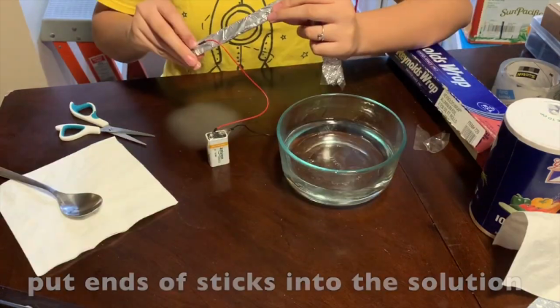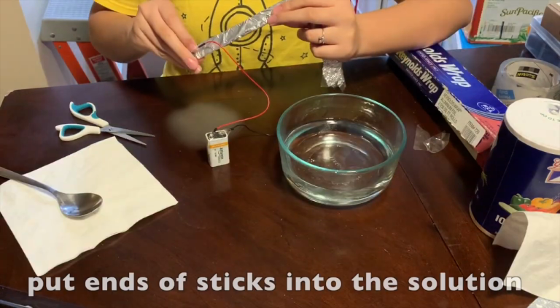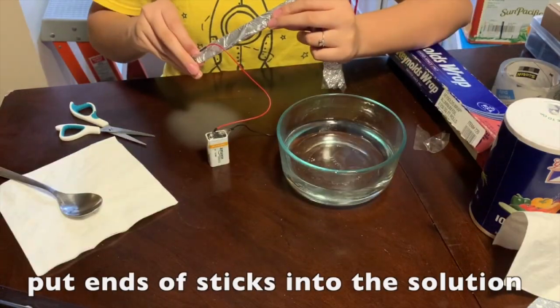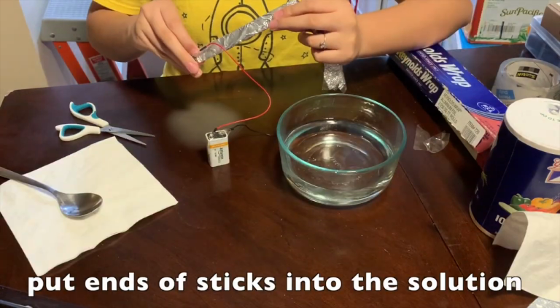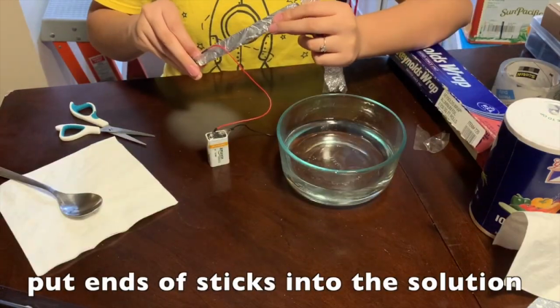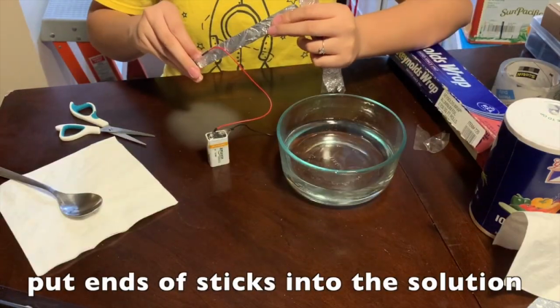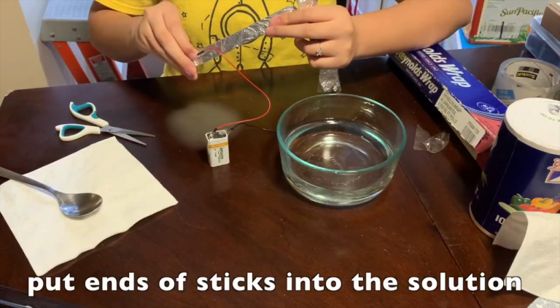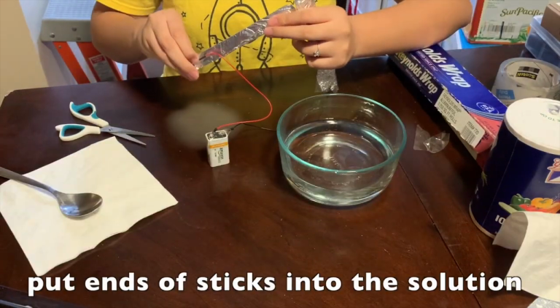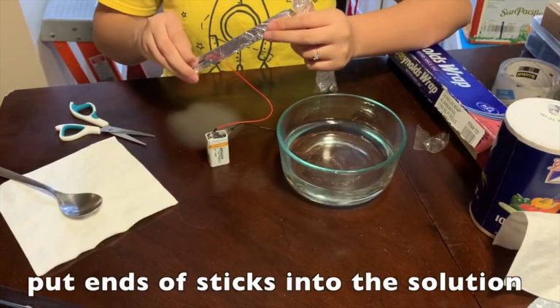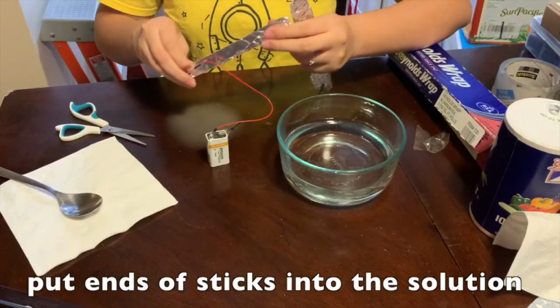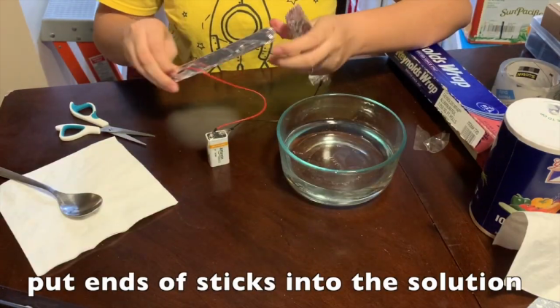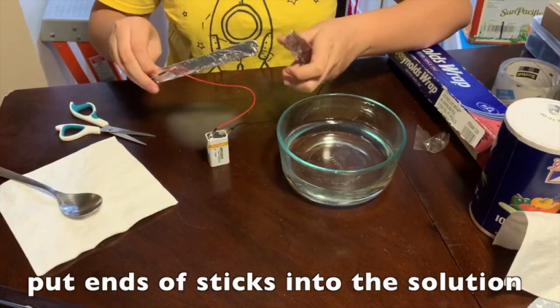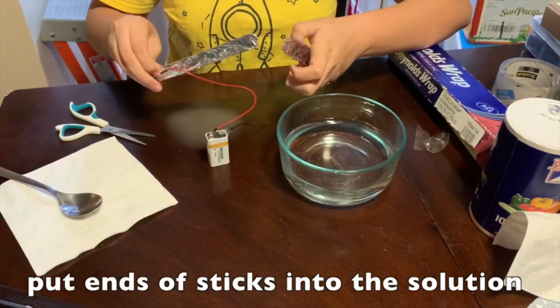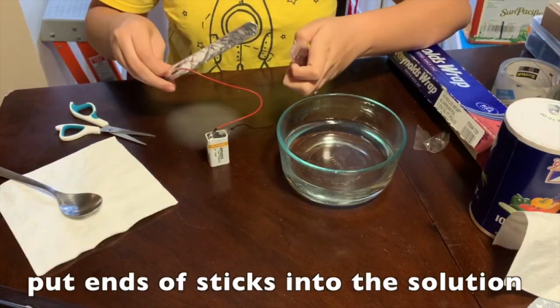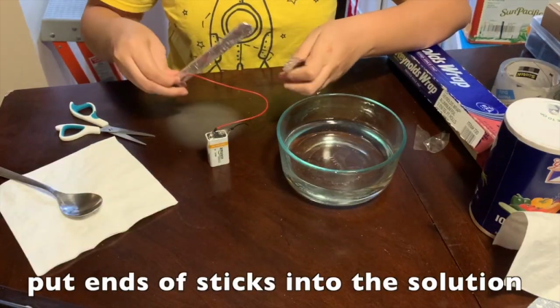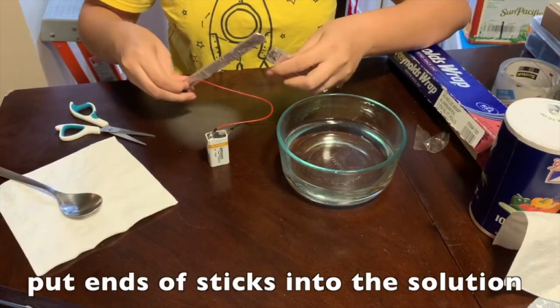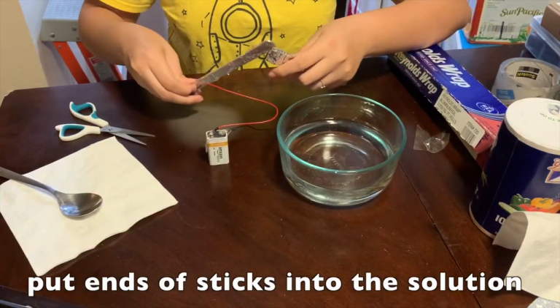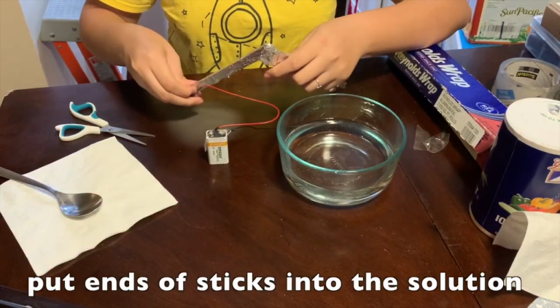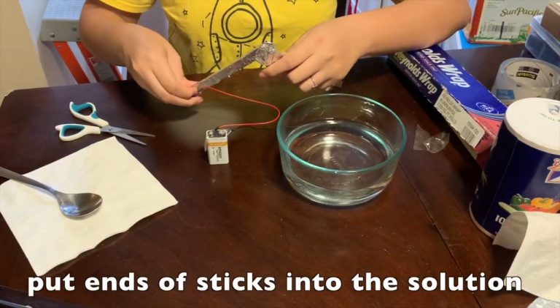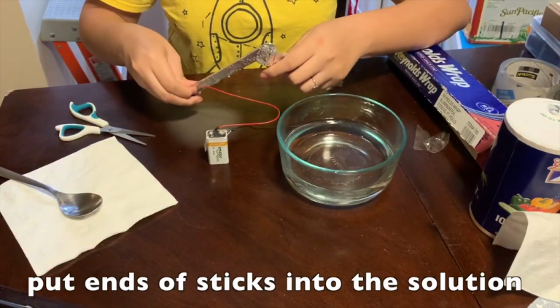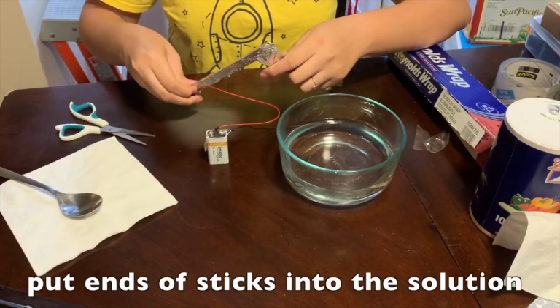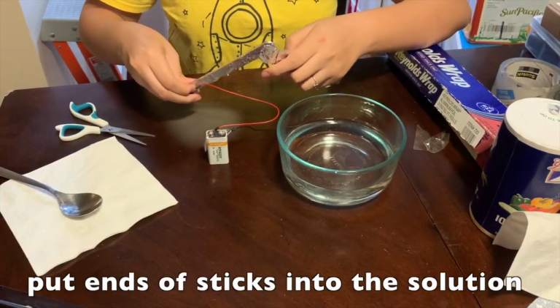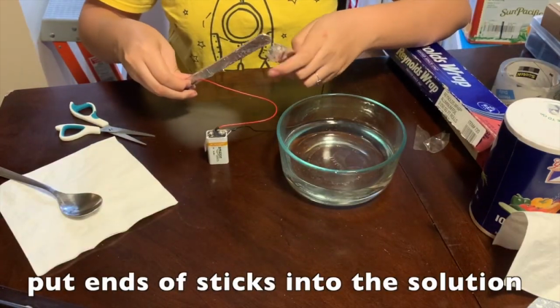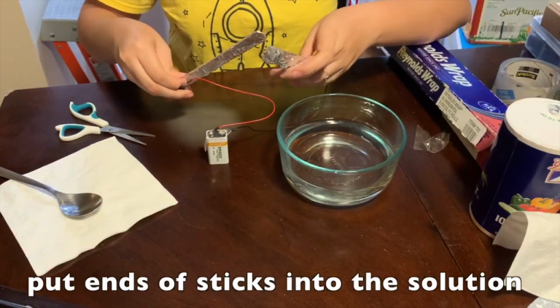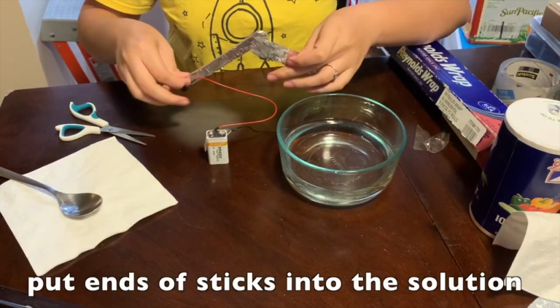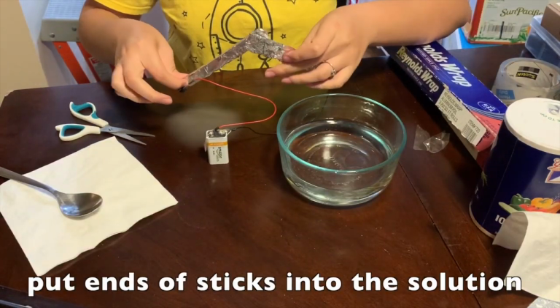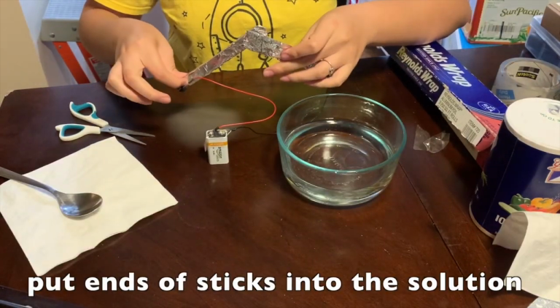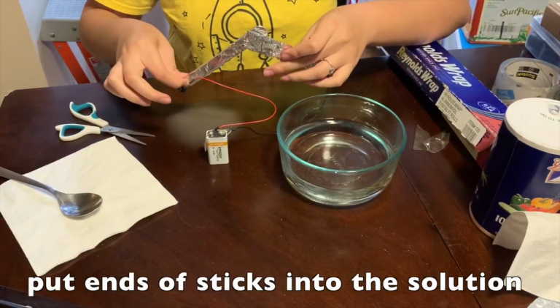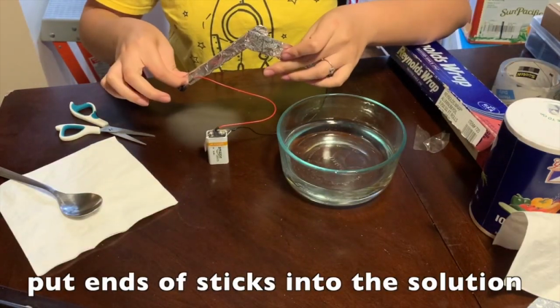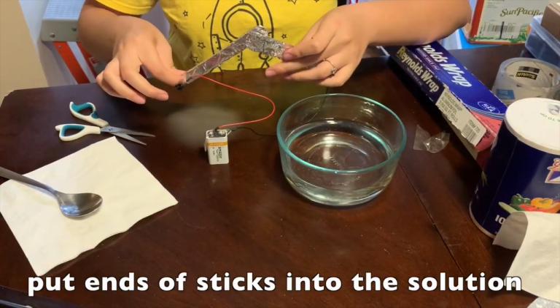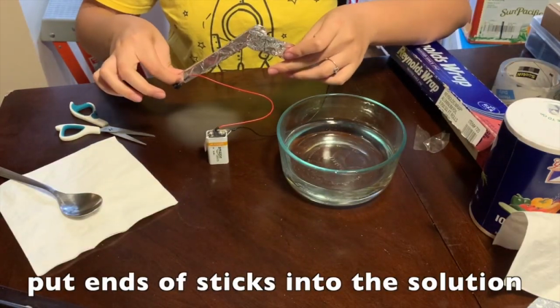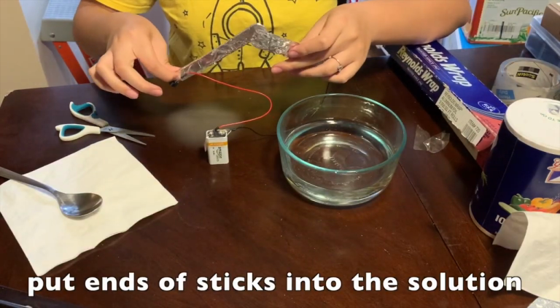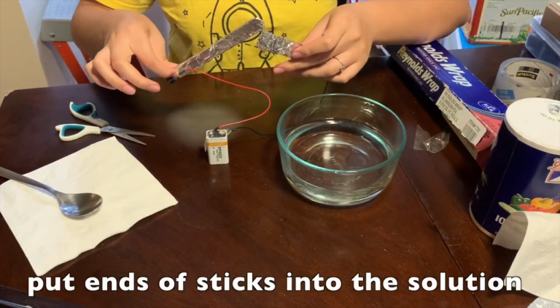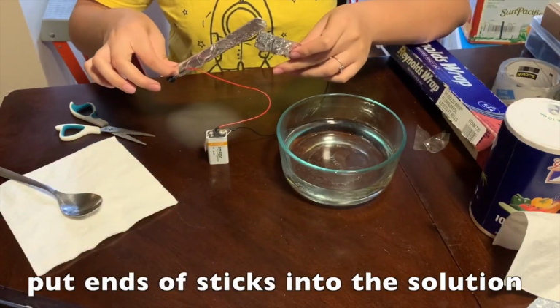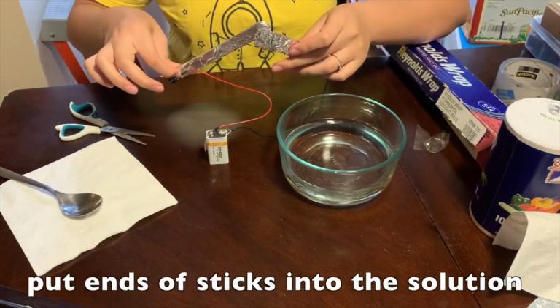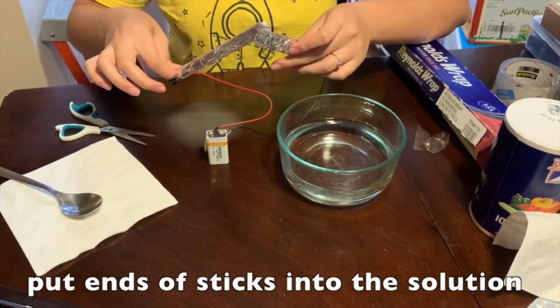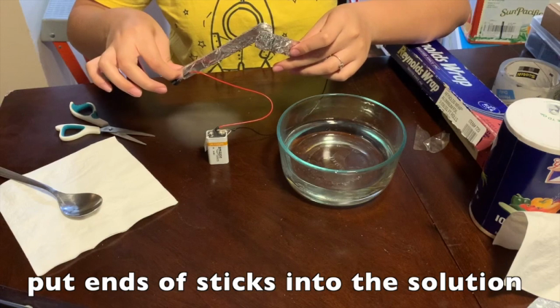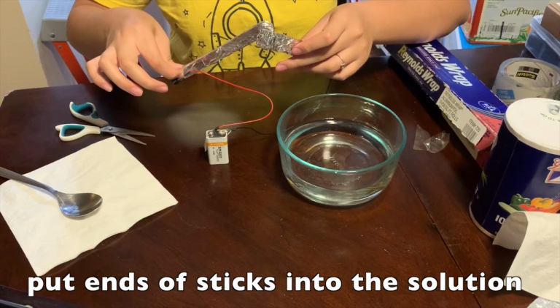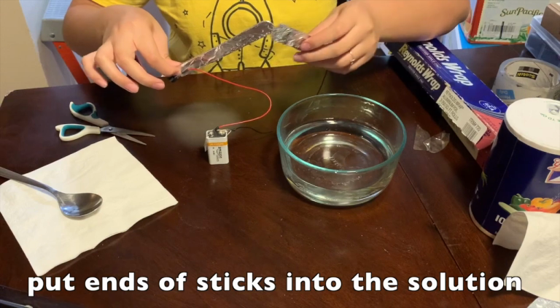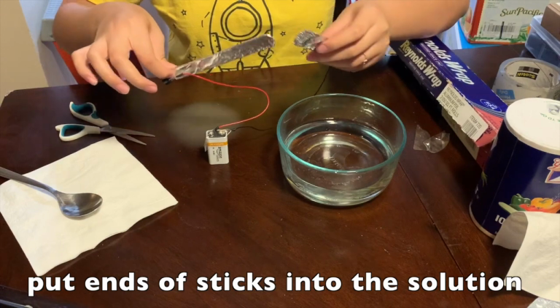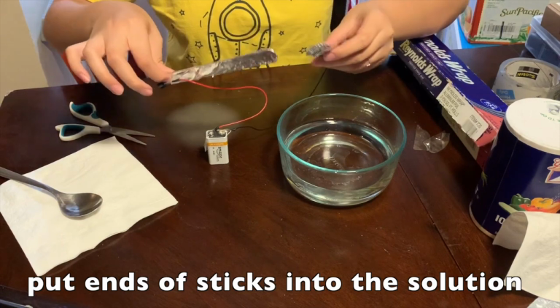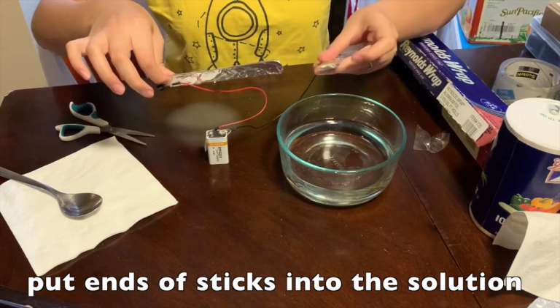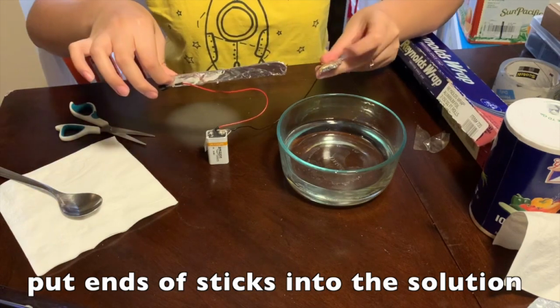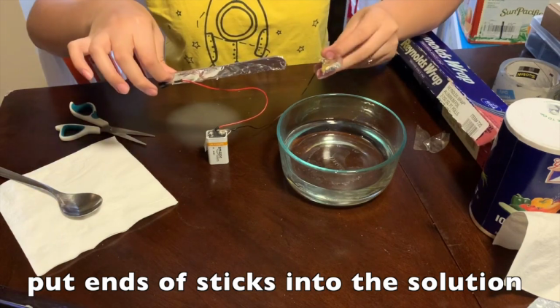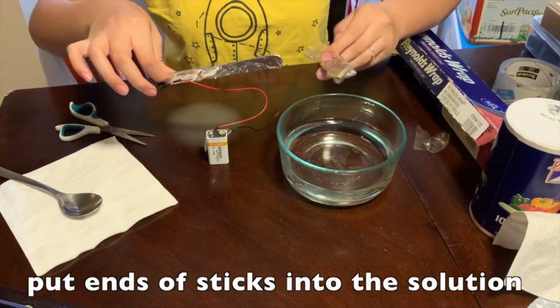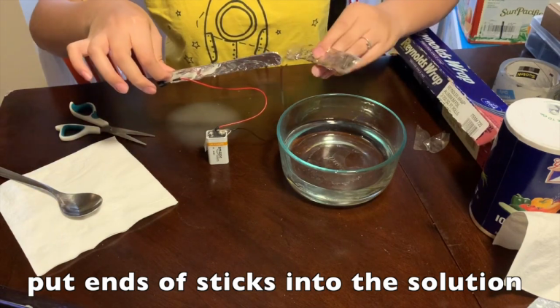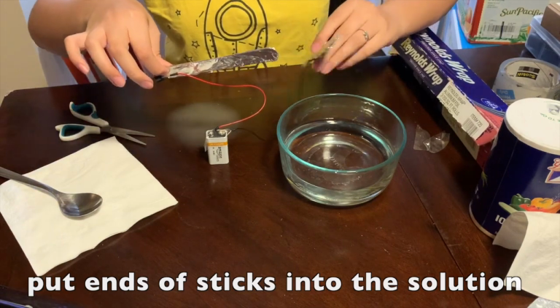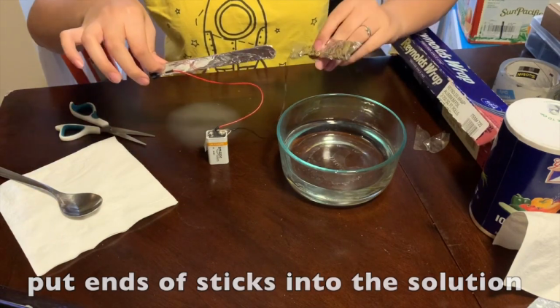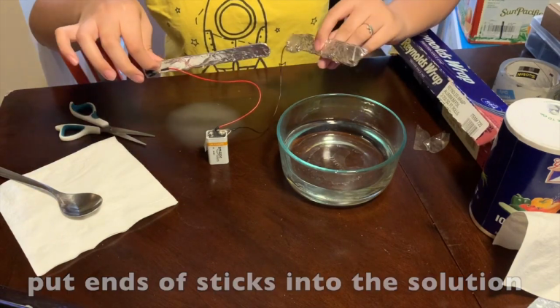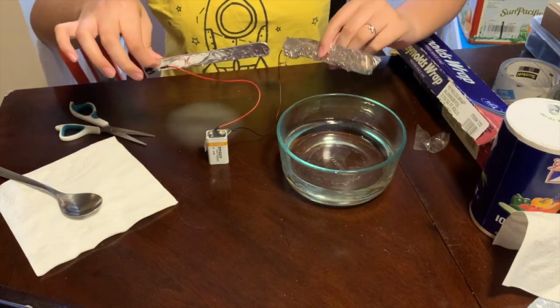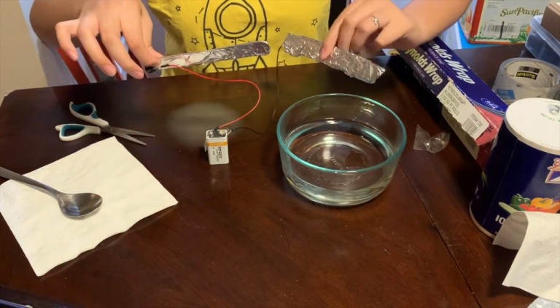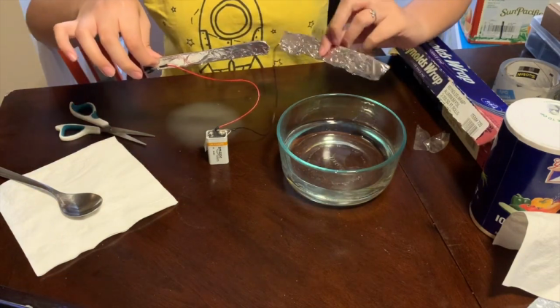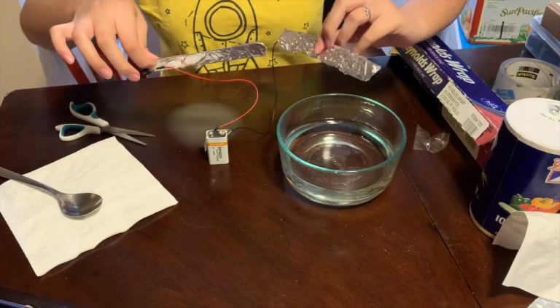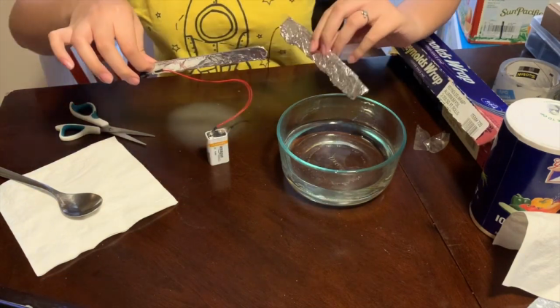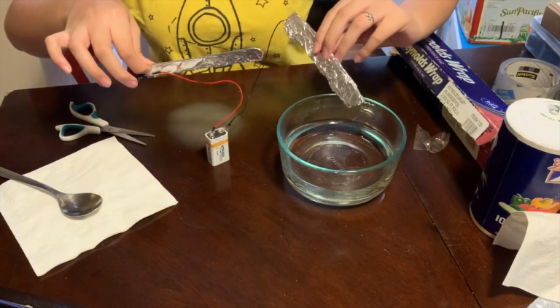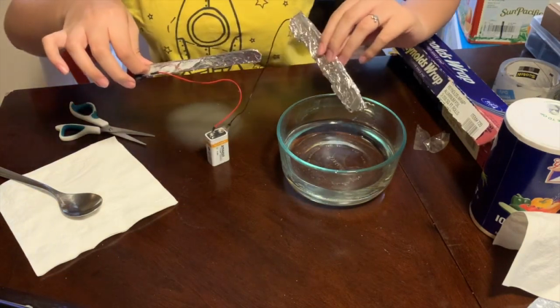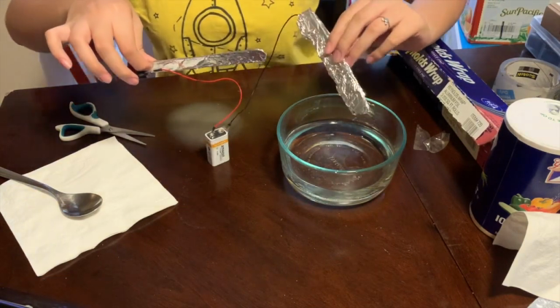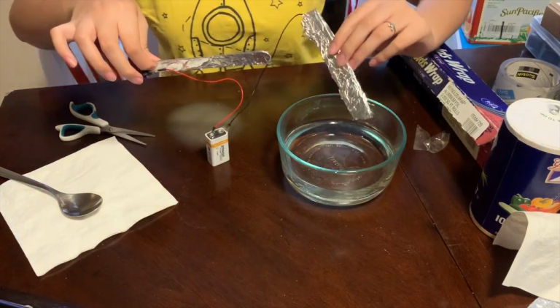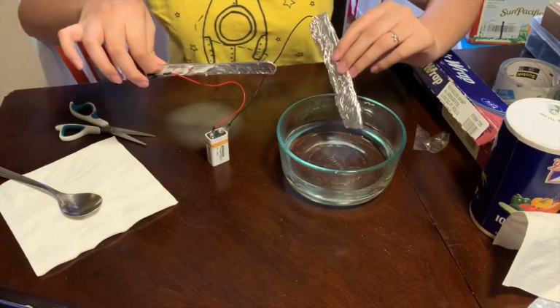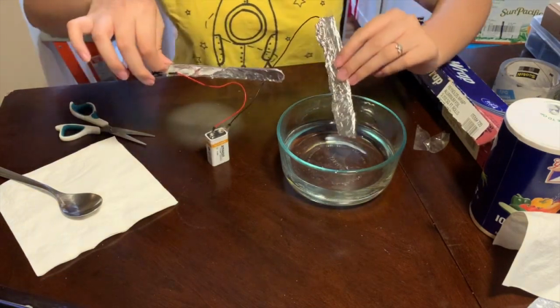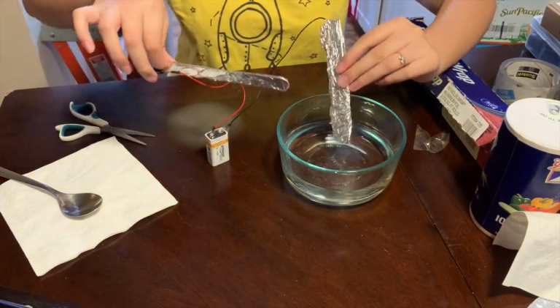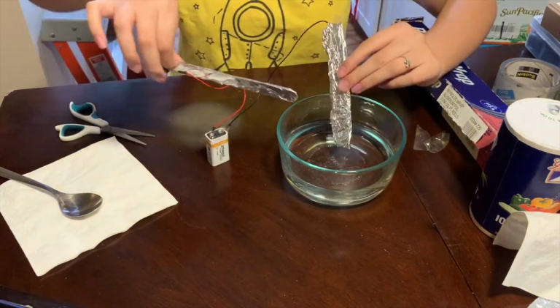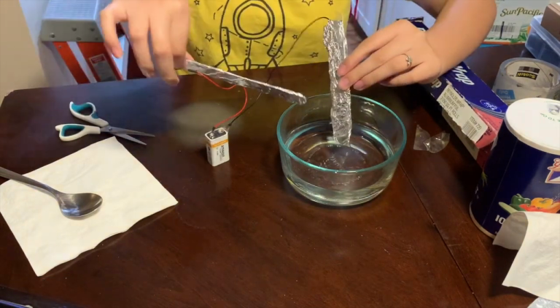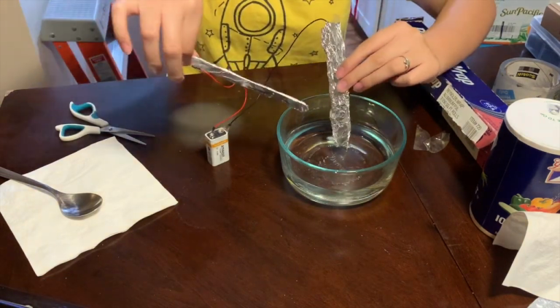Take your open circuit and place the ends of the two popsicle sticks in the bowl of water. Notice how far apart the sticks need to be in order for there to be a buzz.